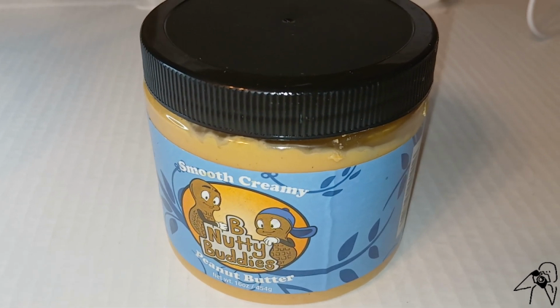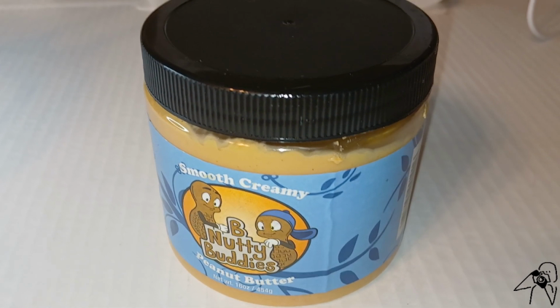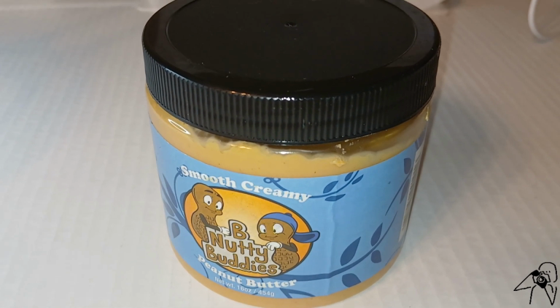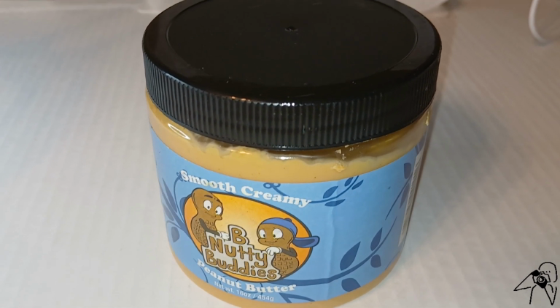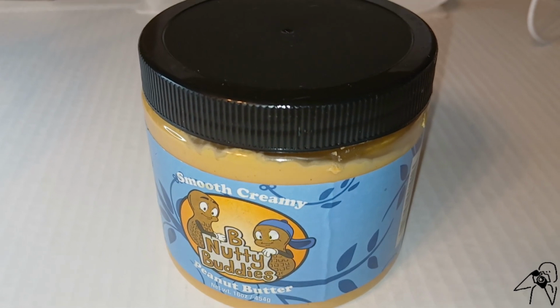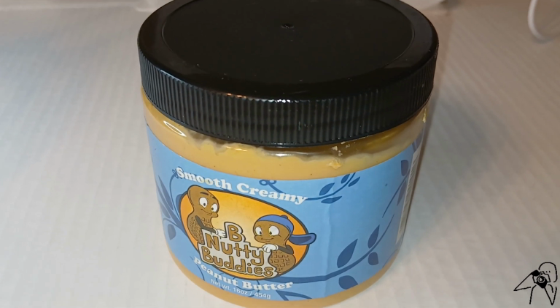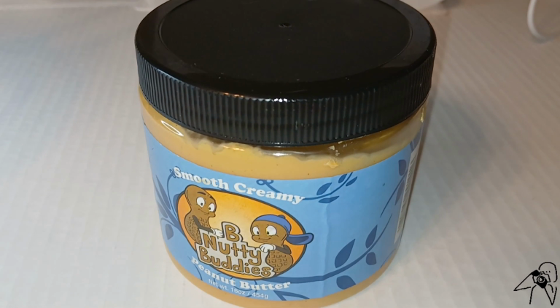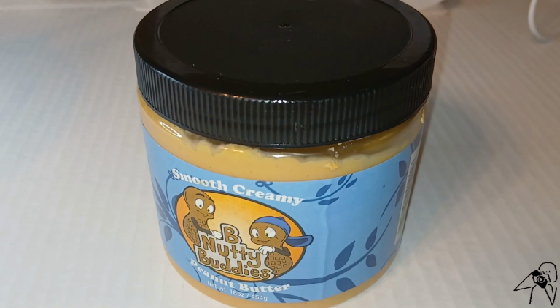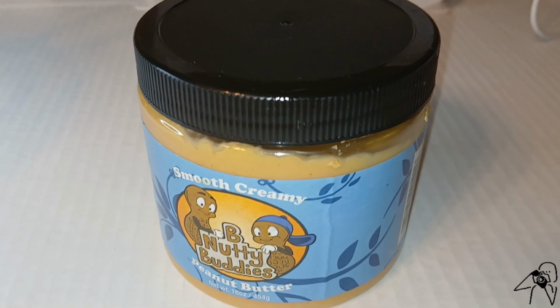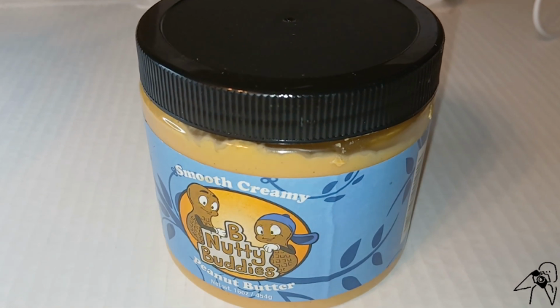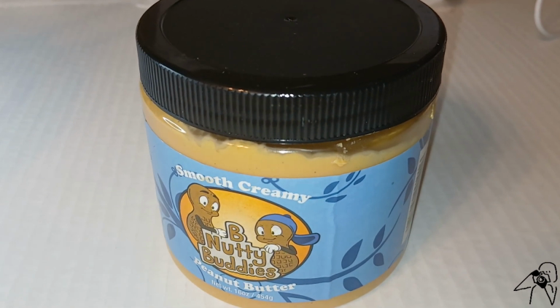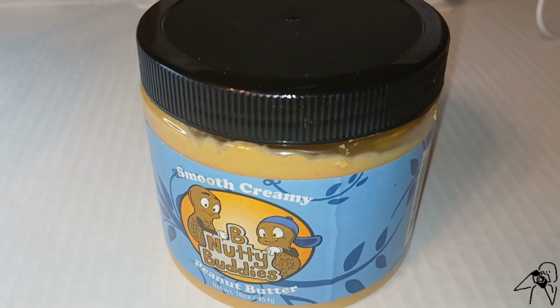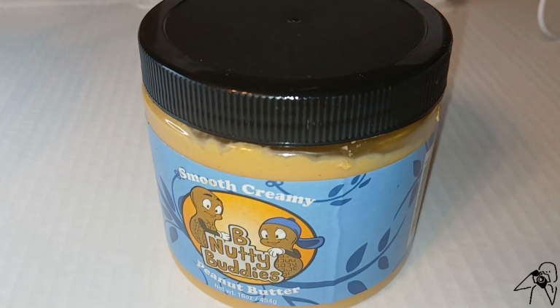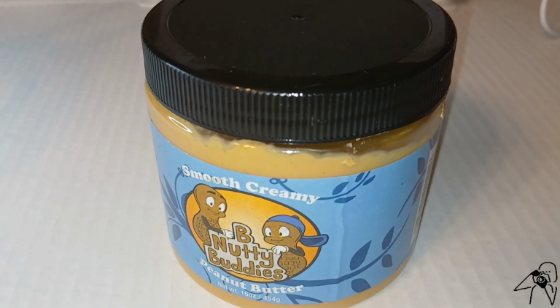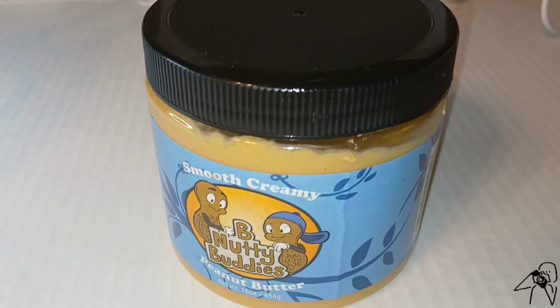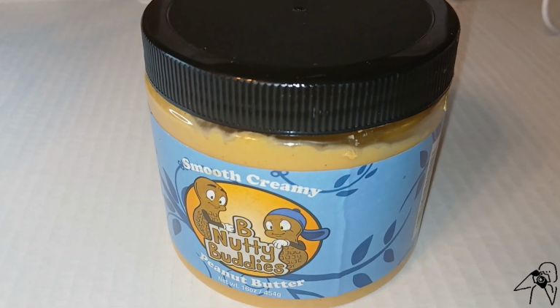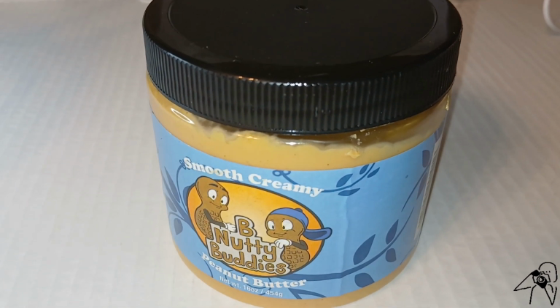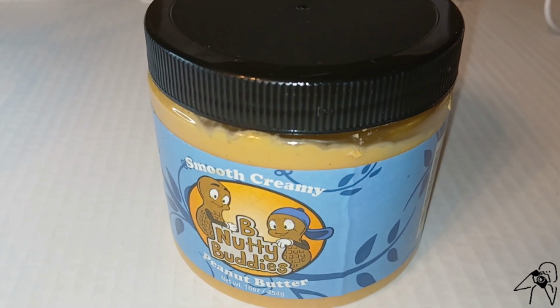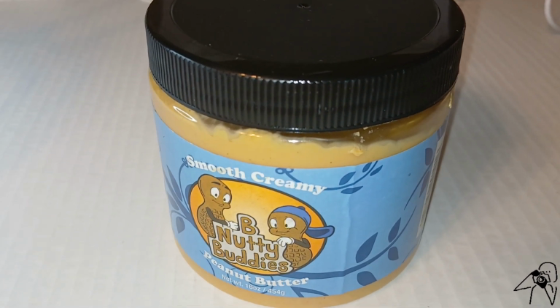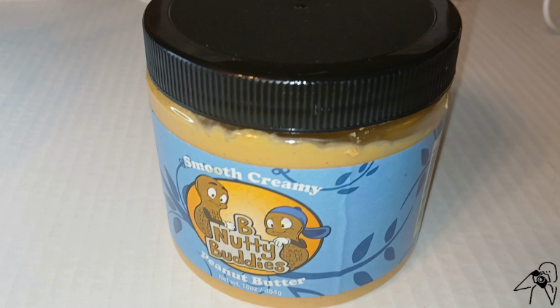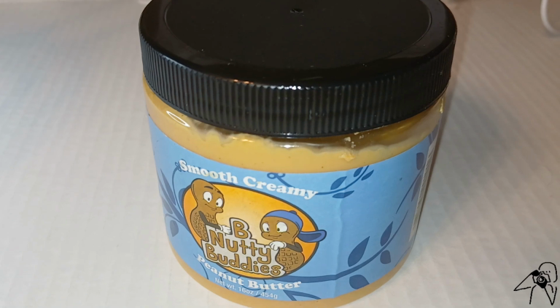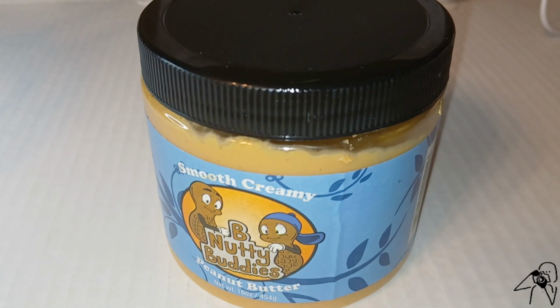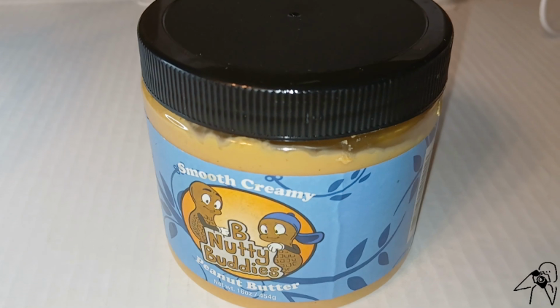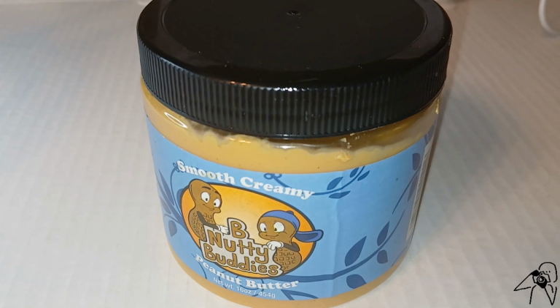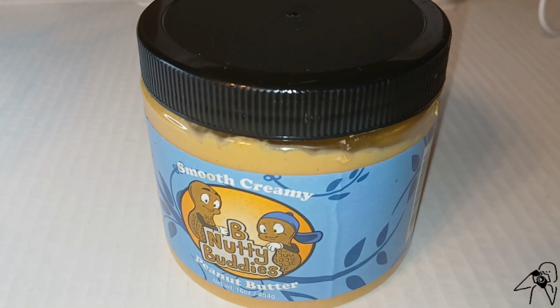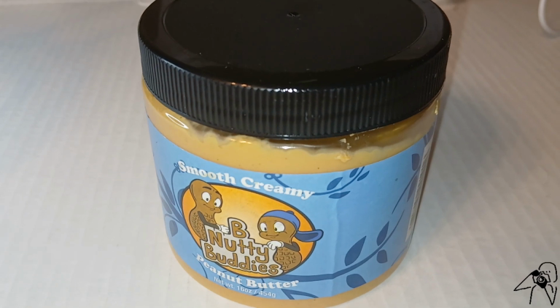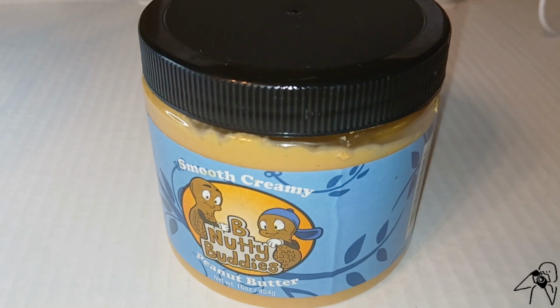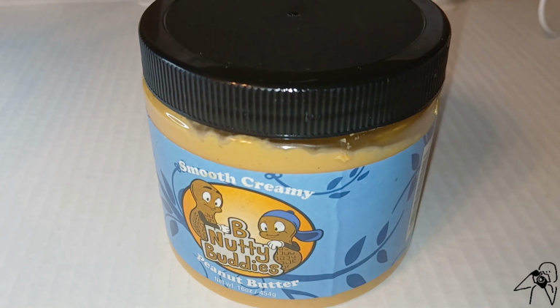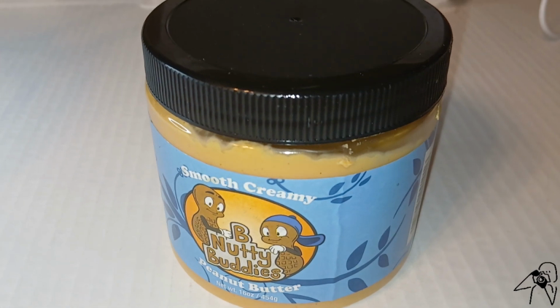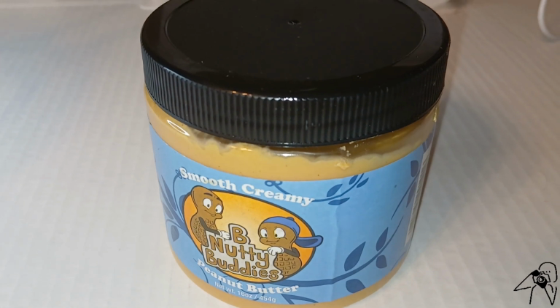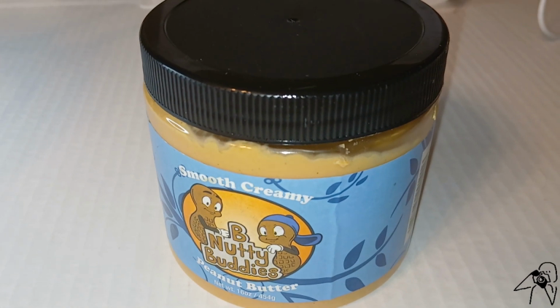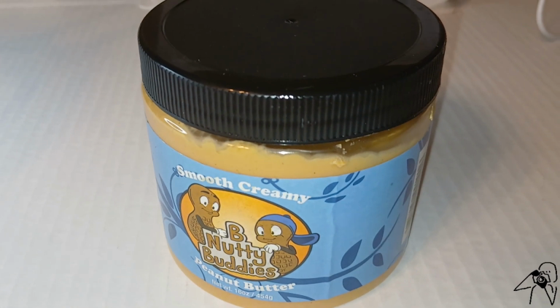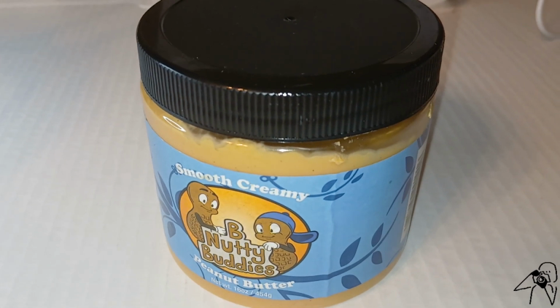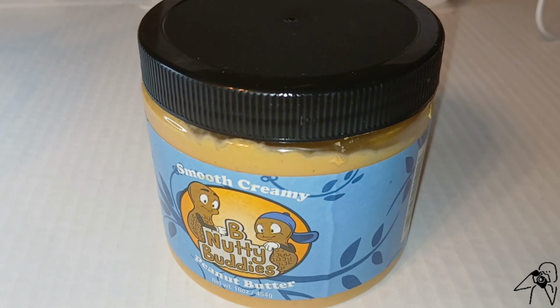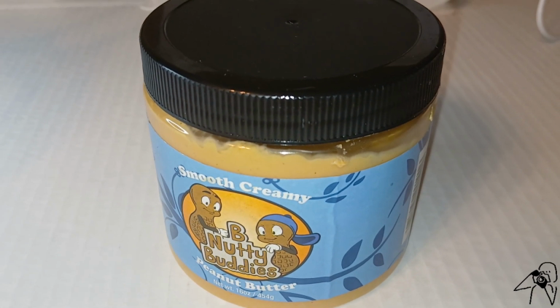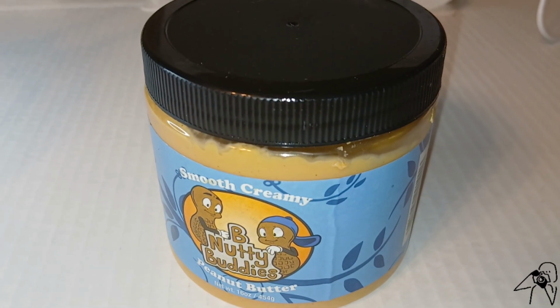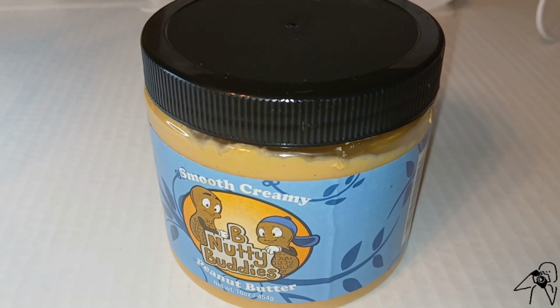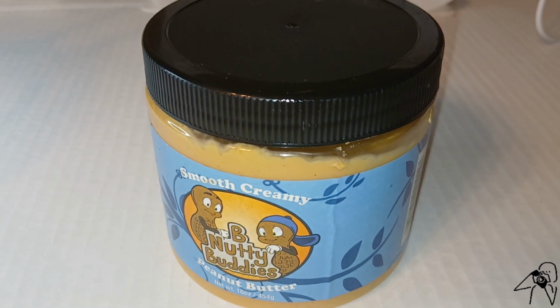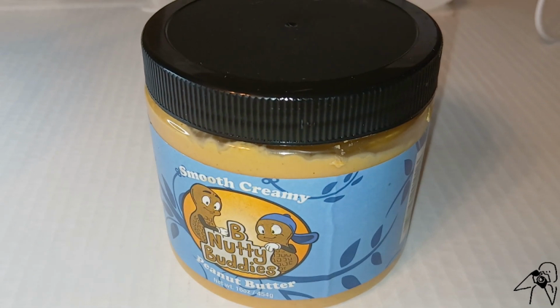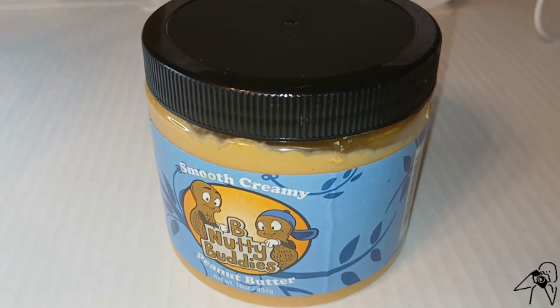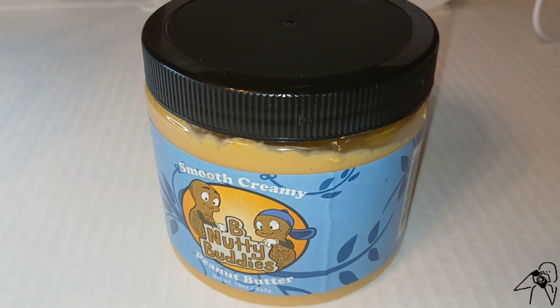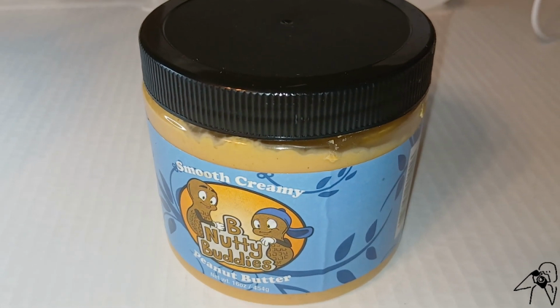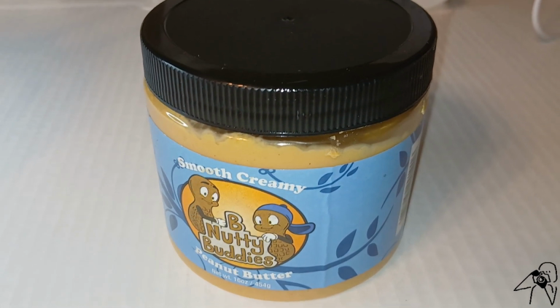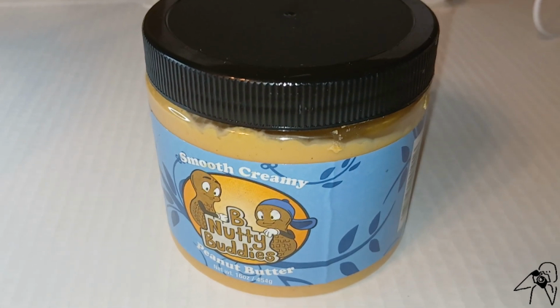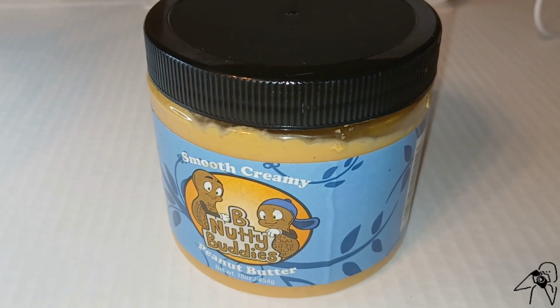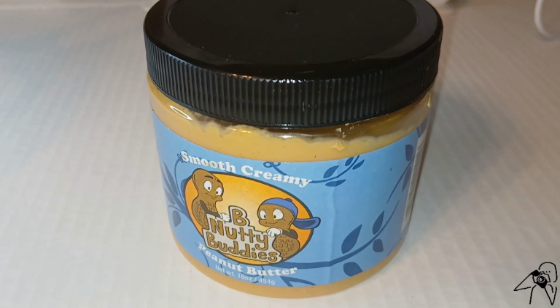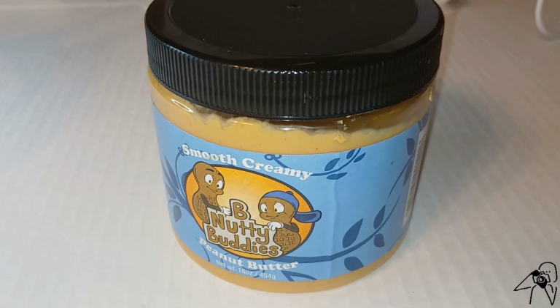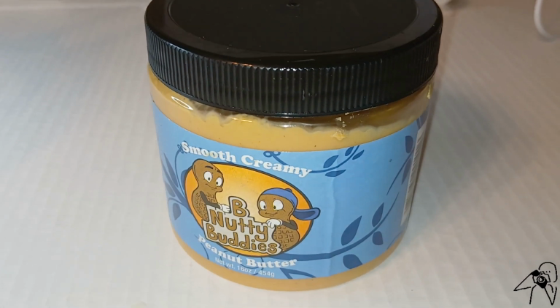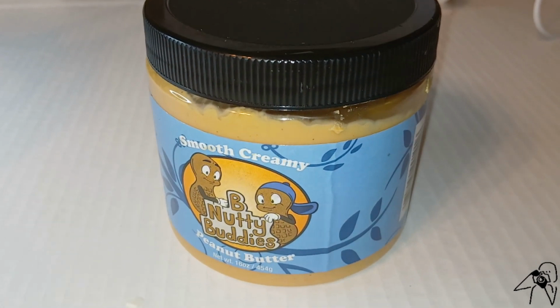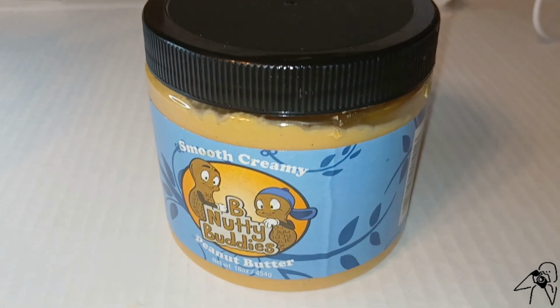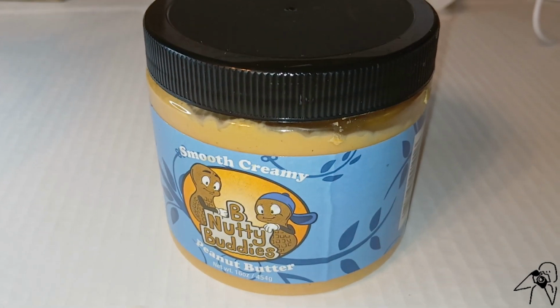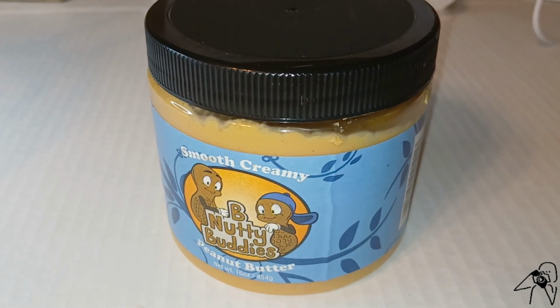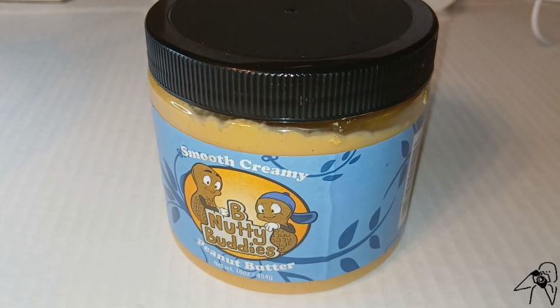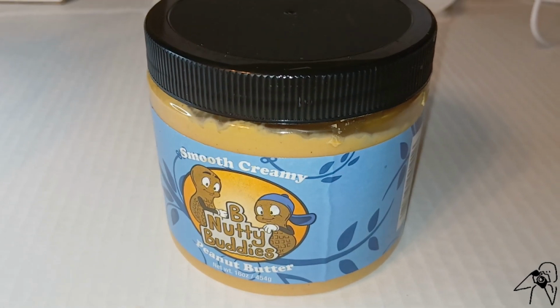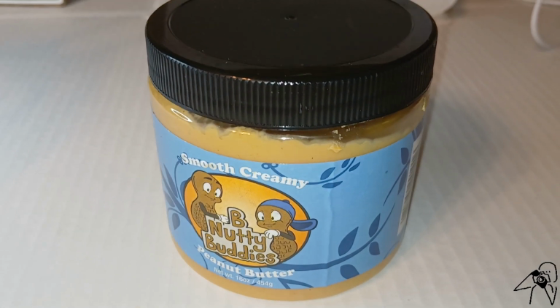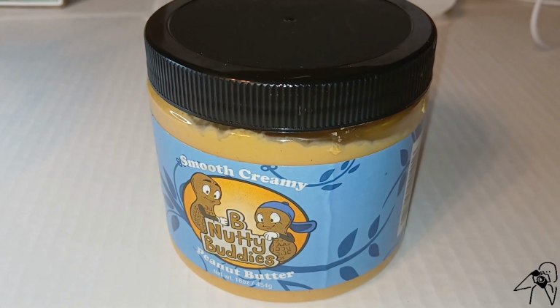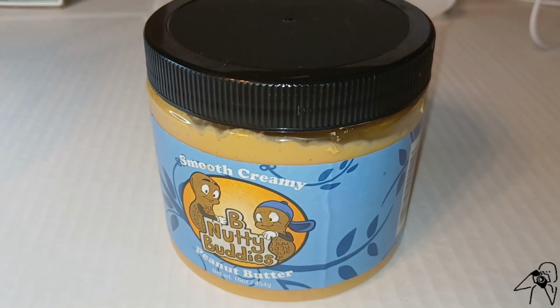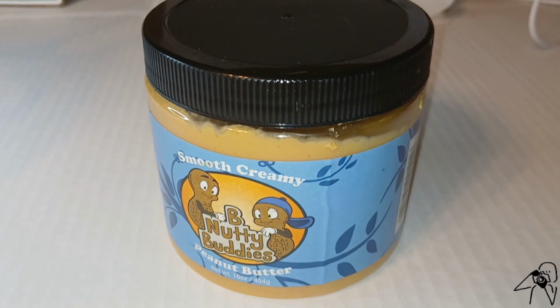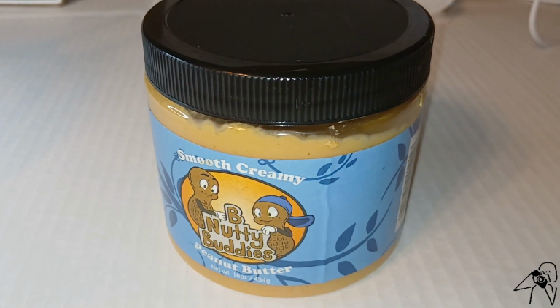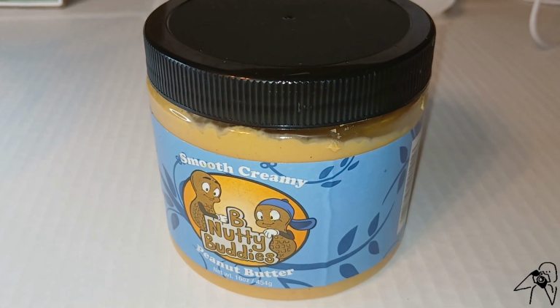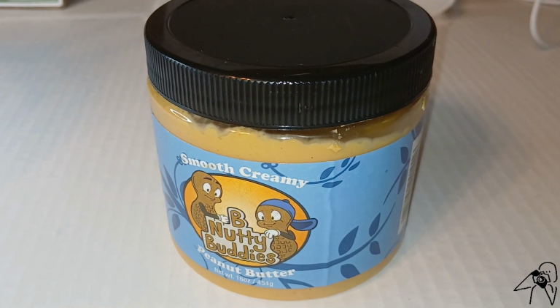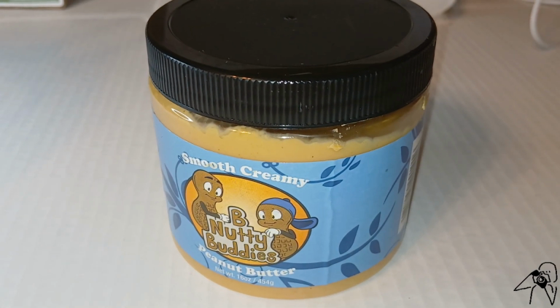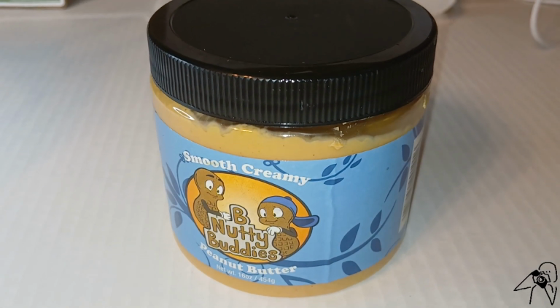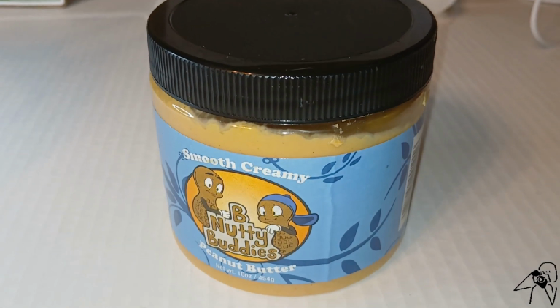A lot of this crap is made in China and India, but this one is a little bit different — it's made in Indiana.